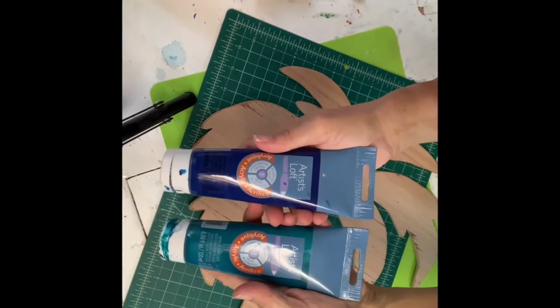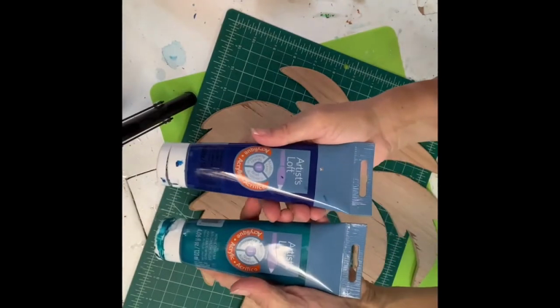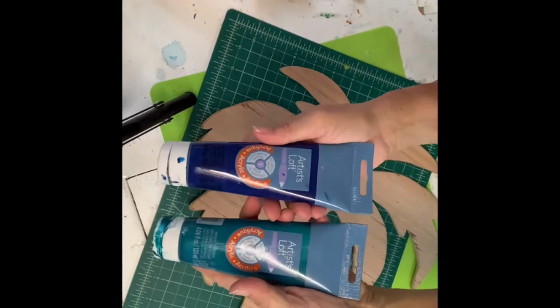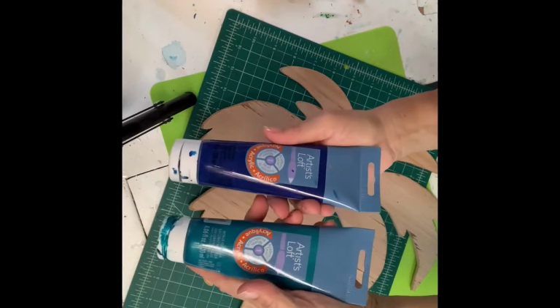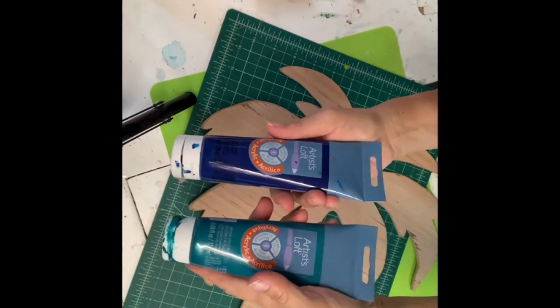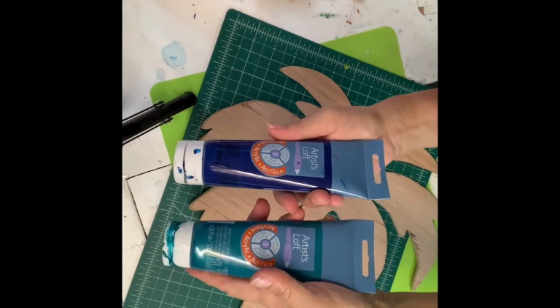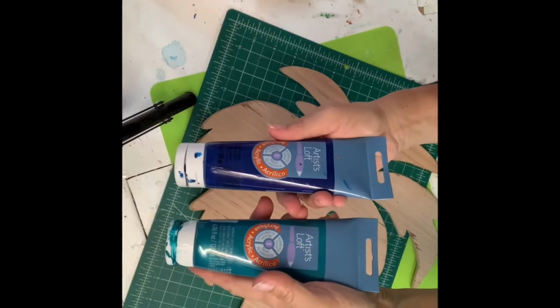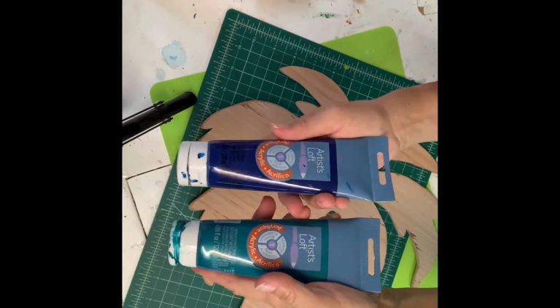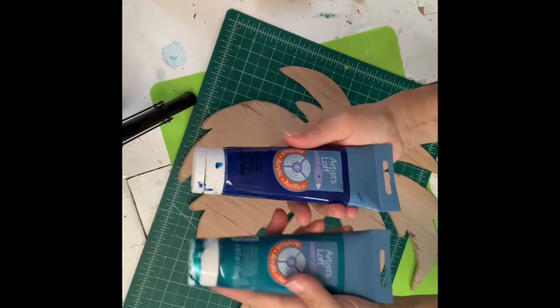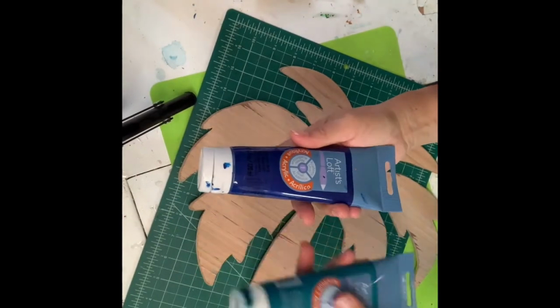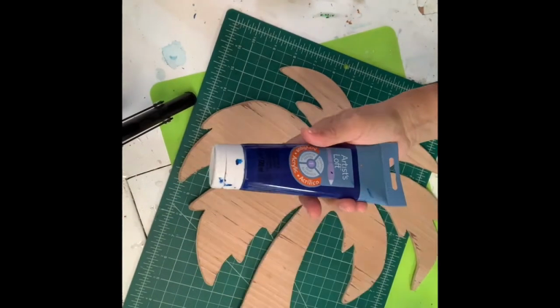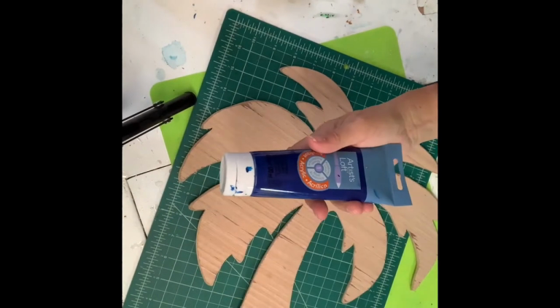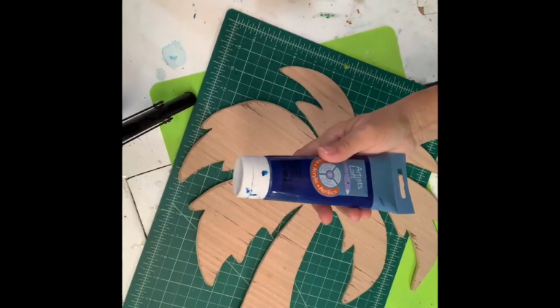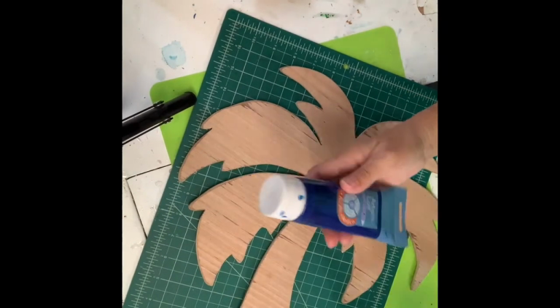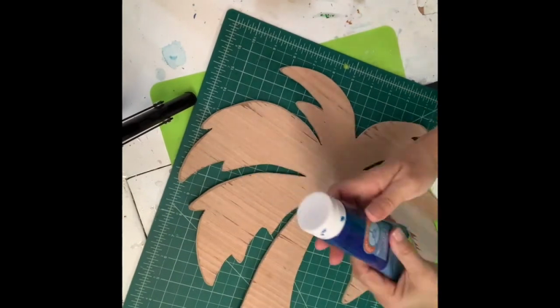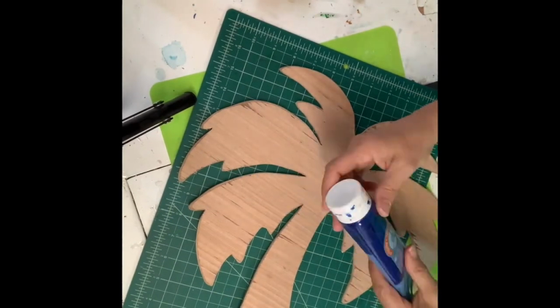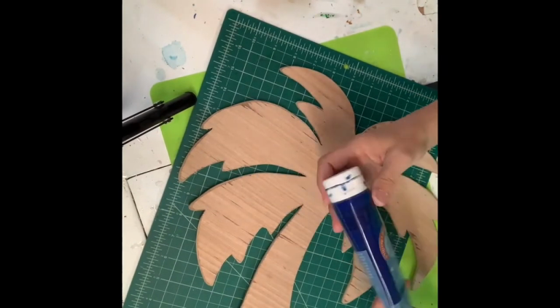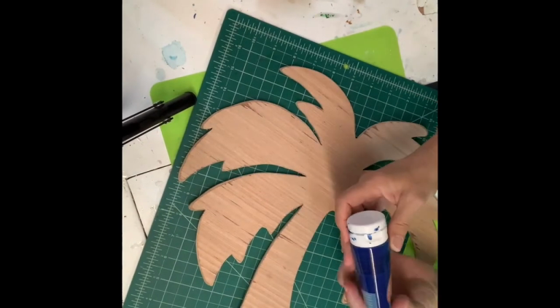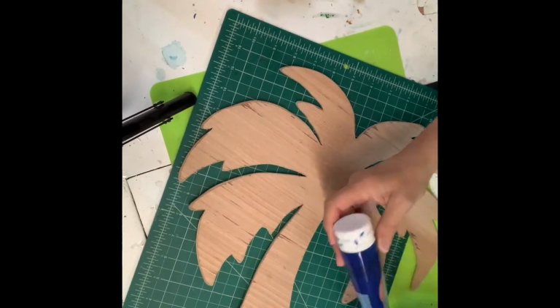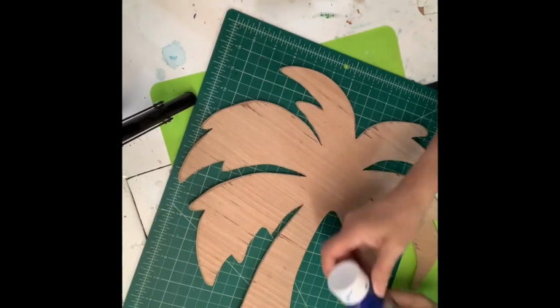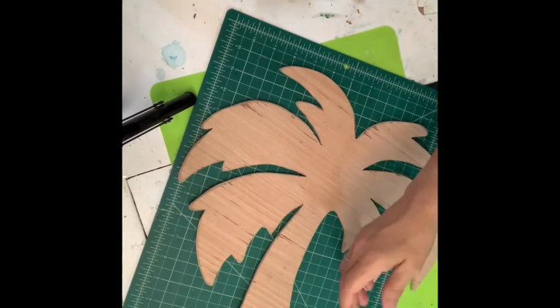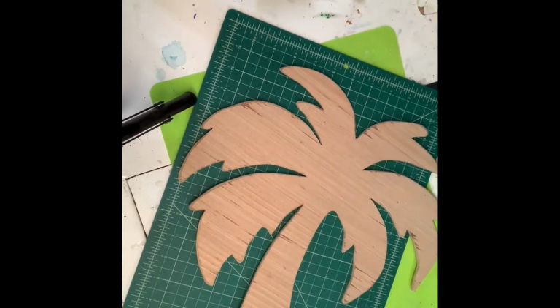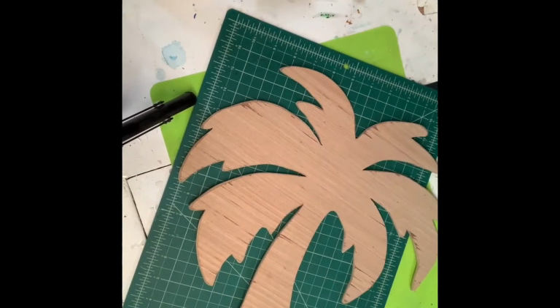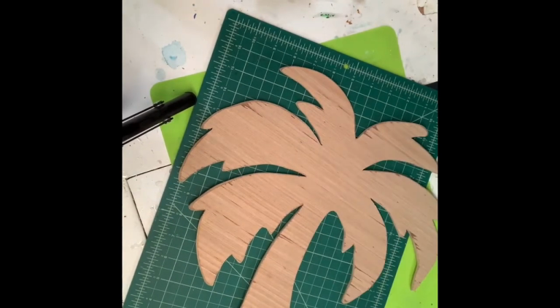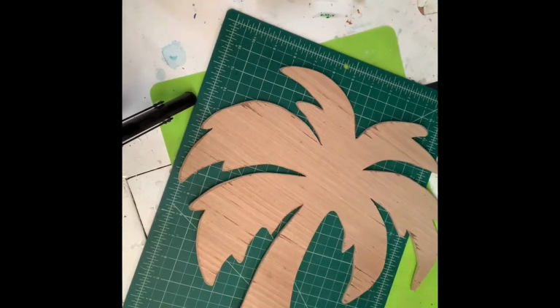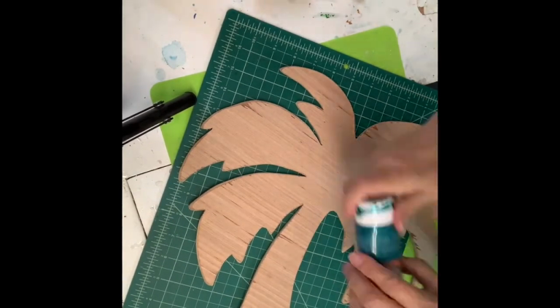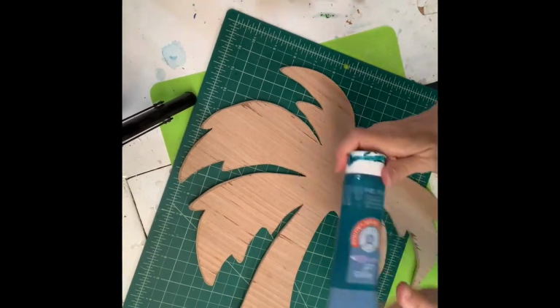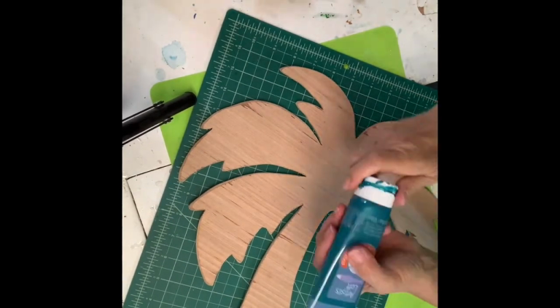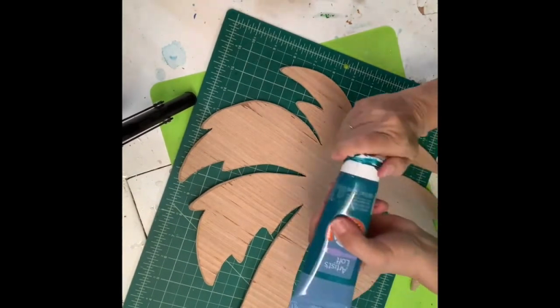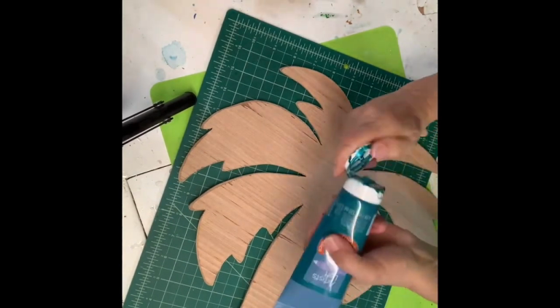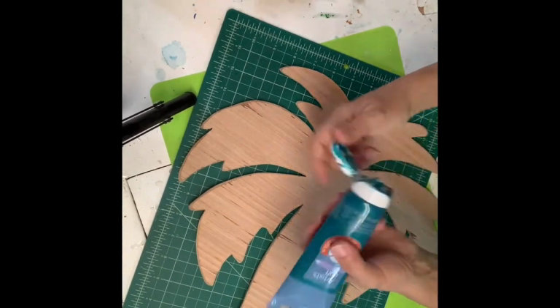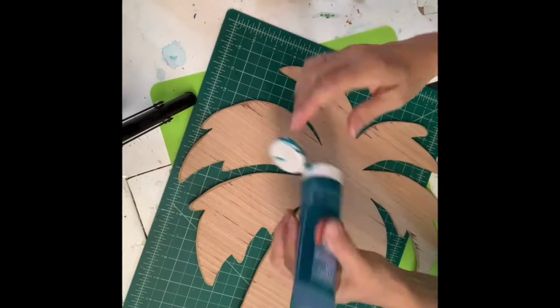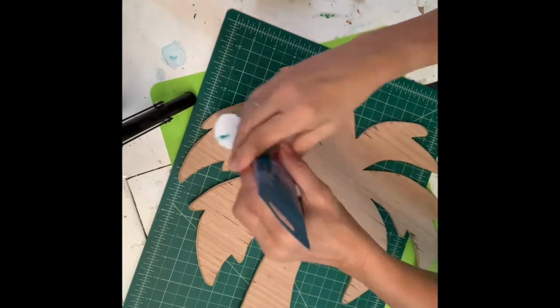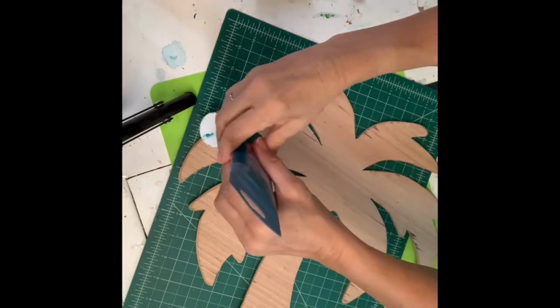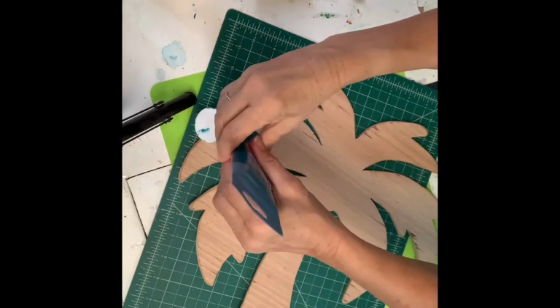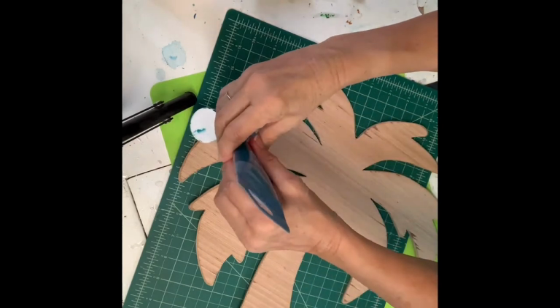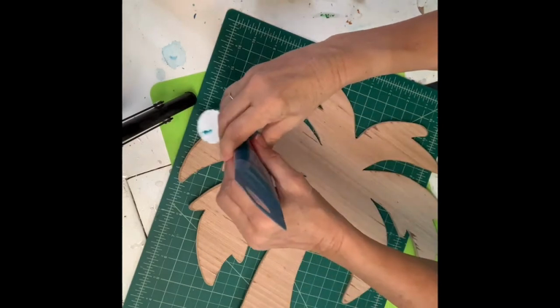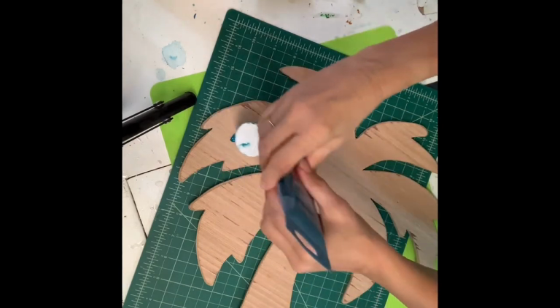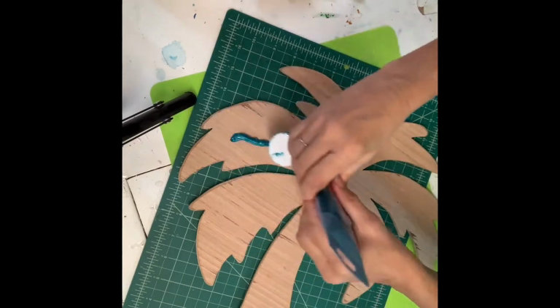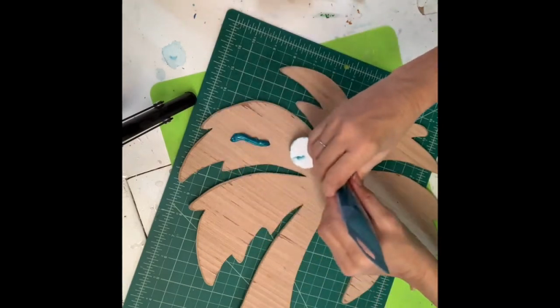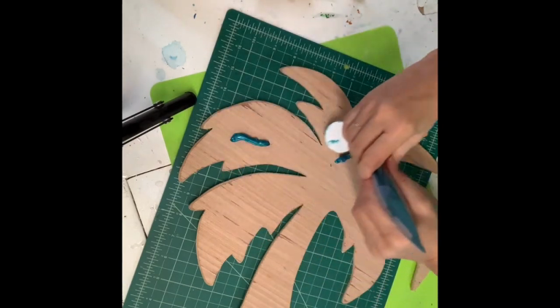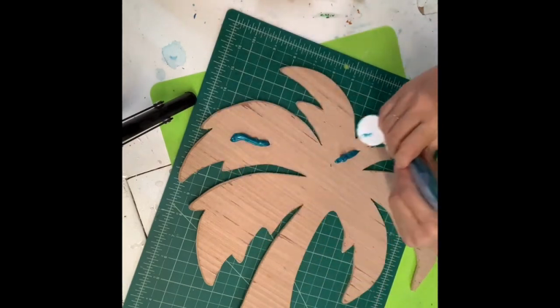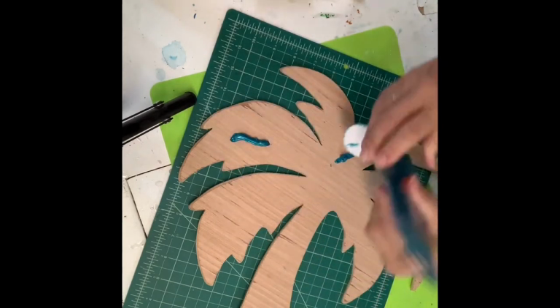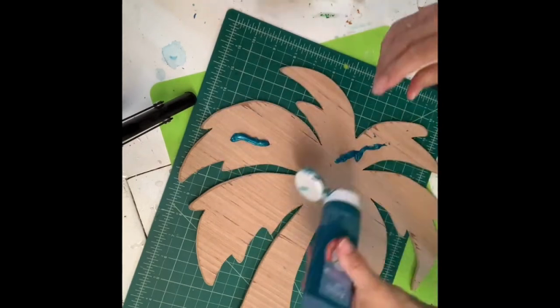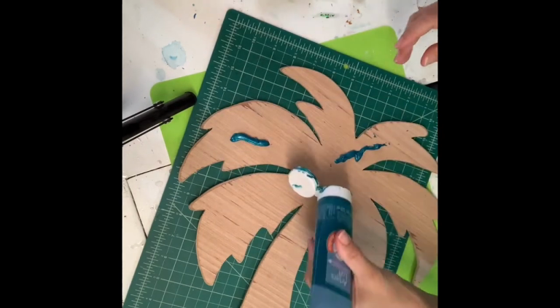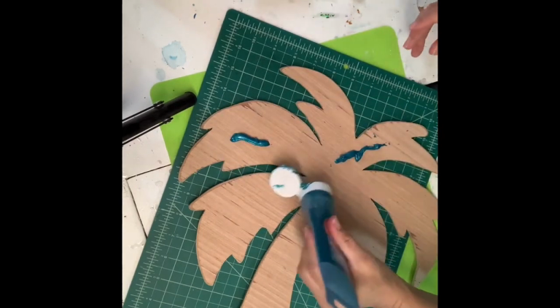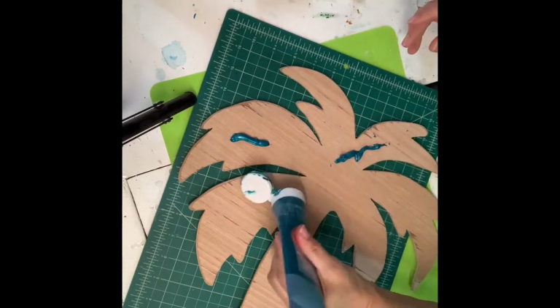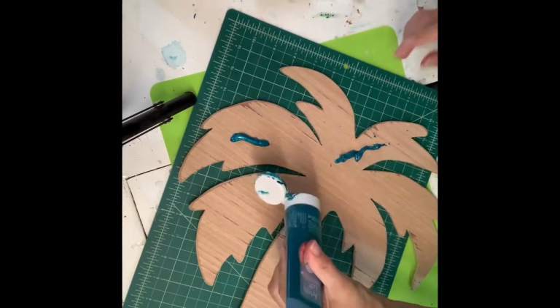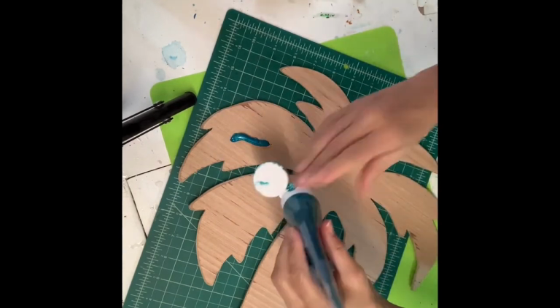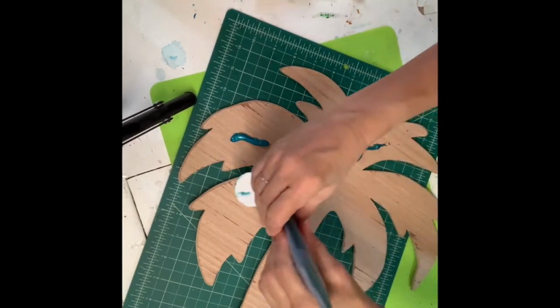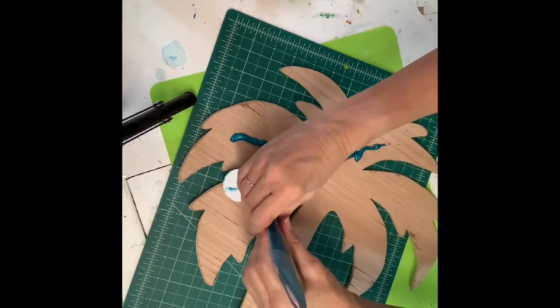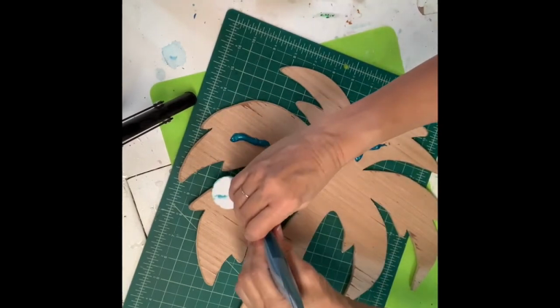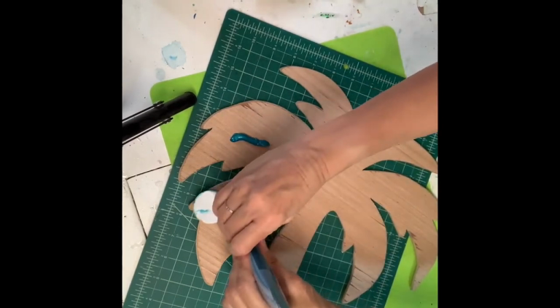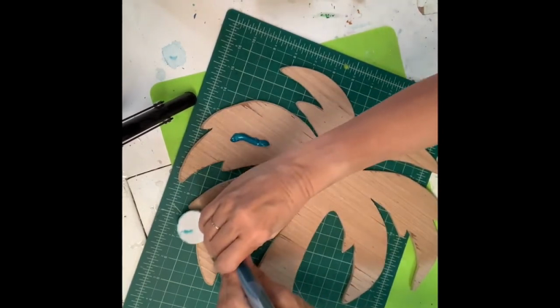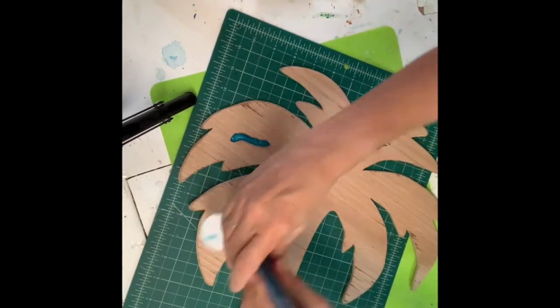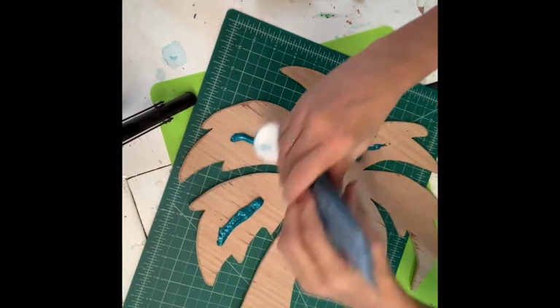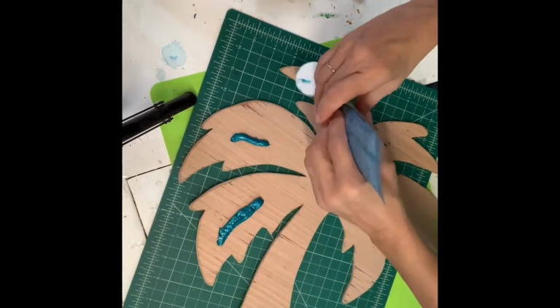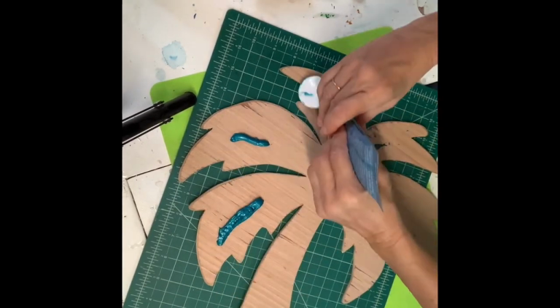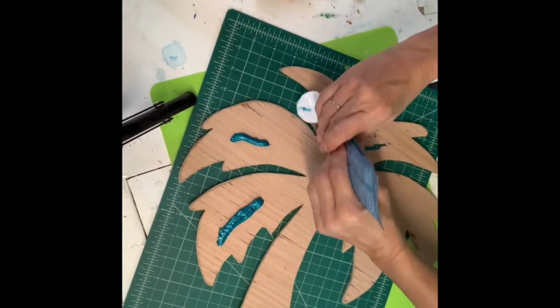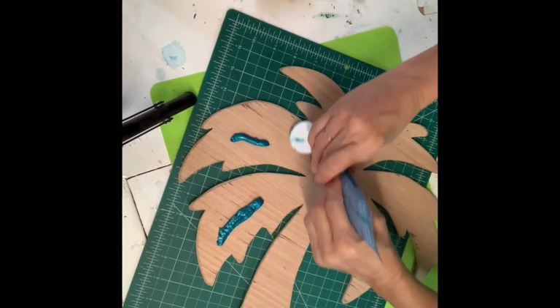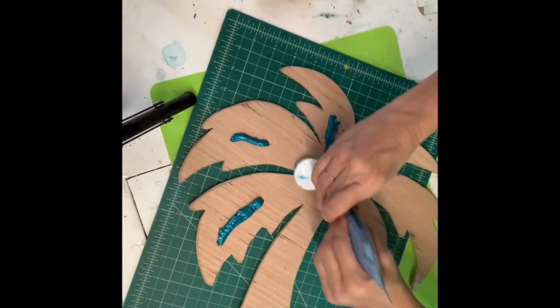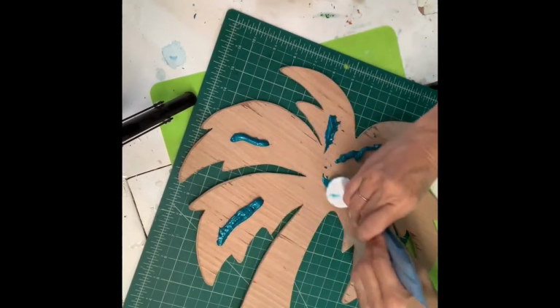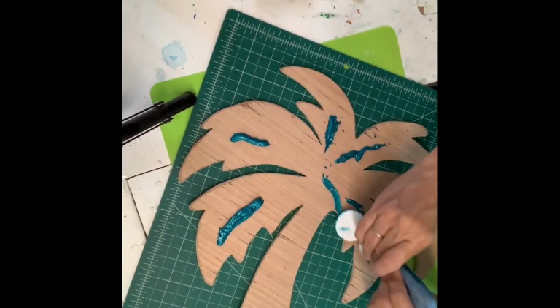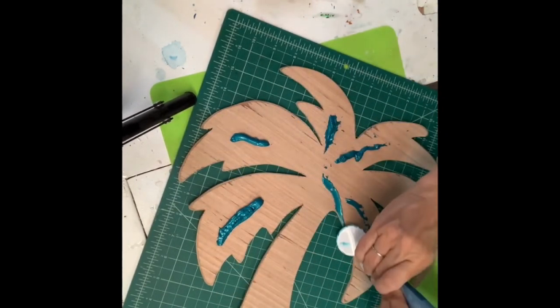Hi Resin Artists! Today I'm going to make a plywood palm tree cutout.